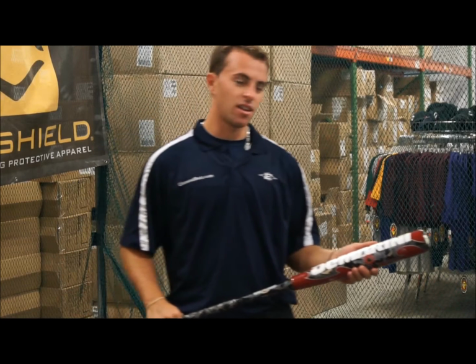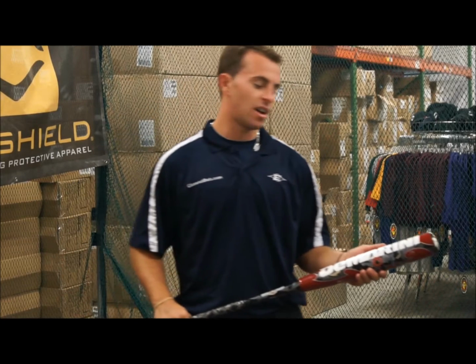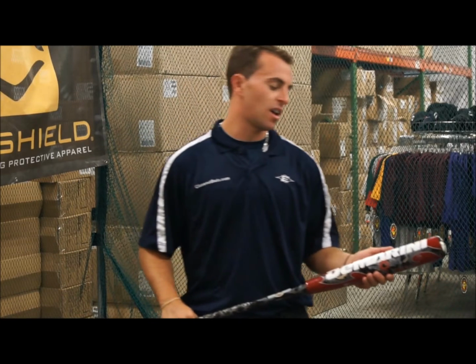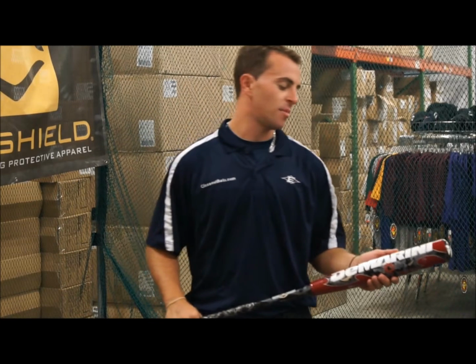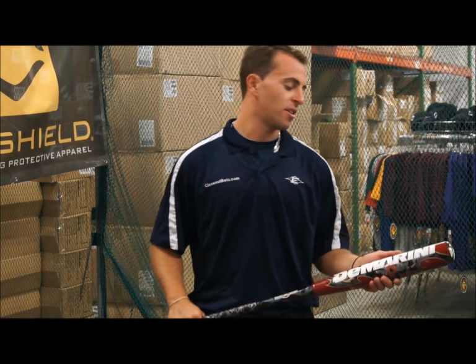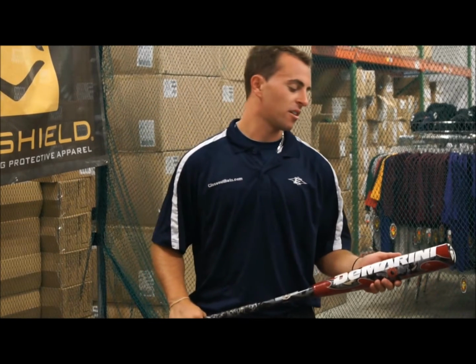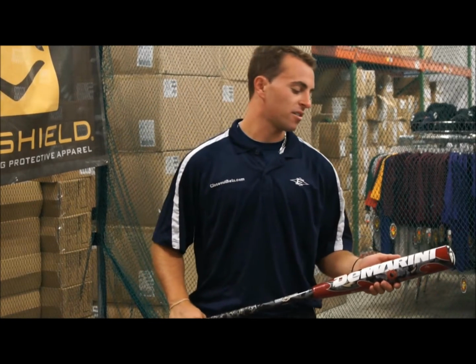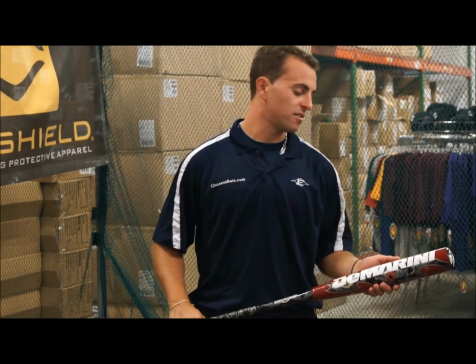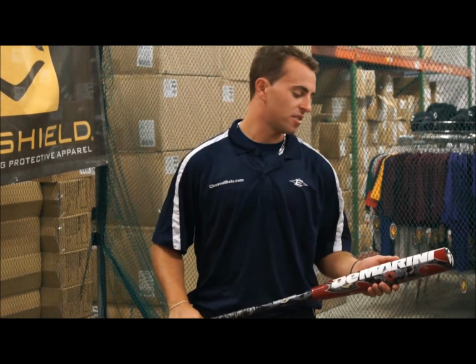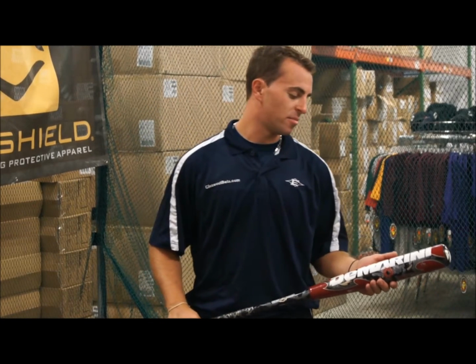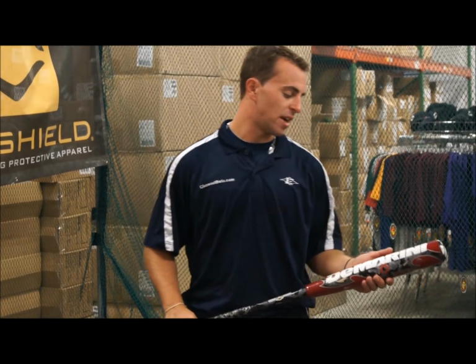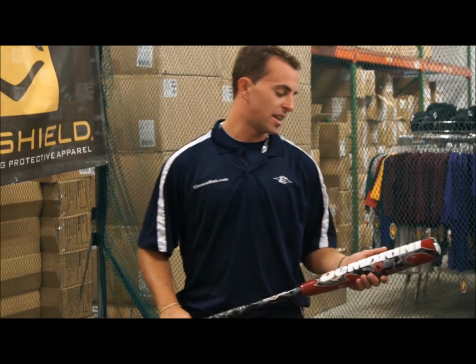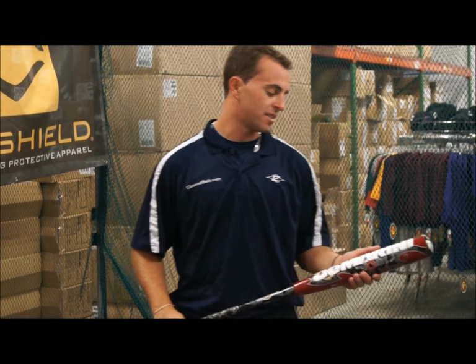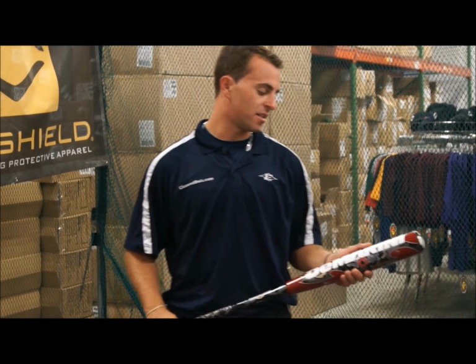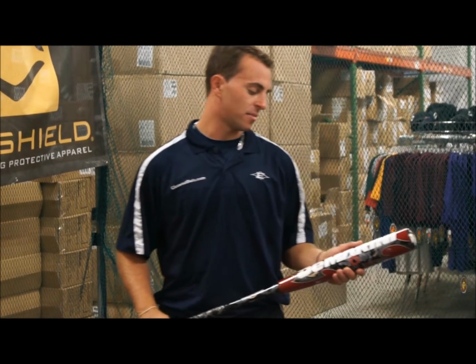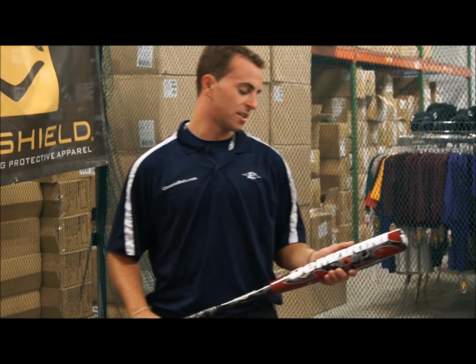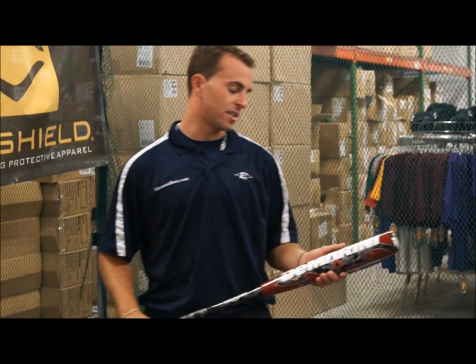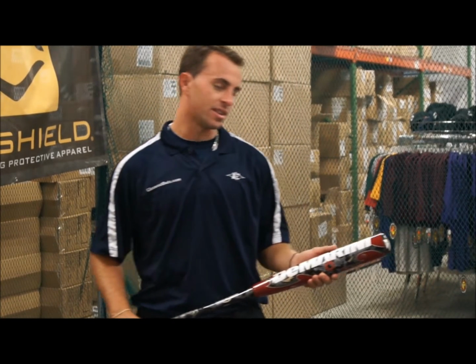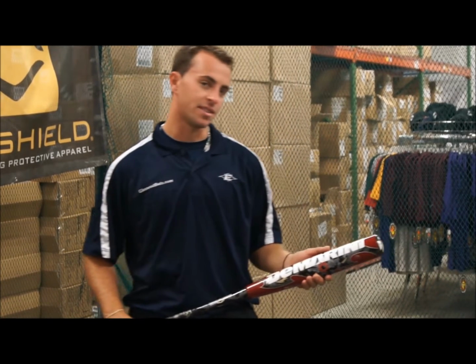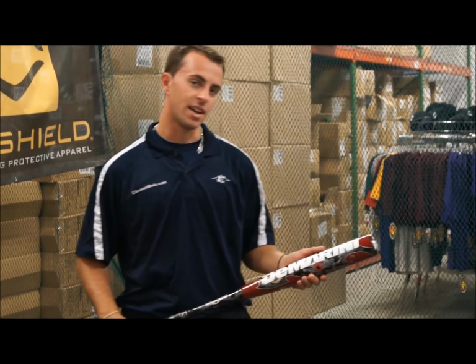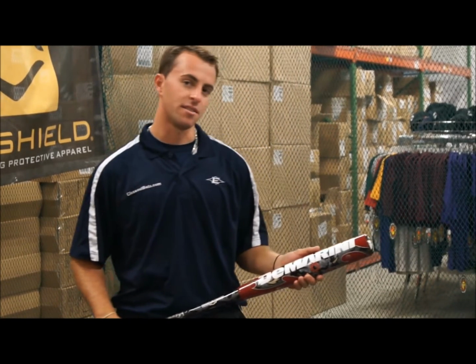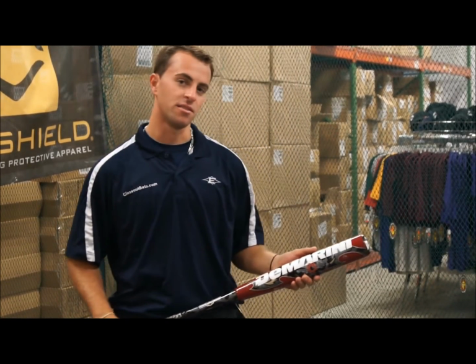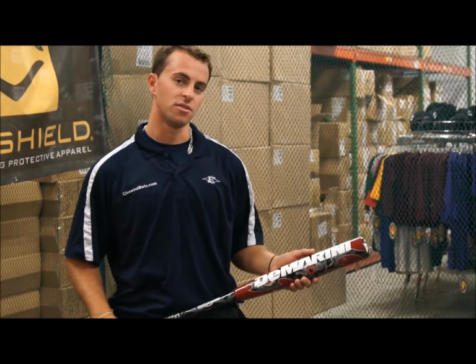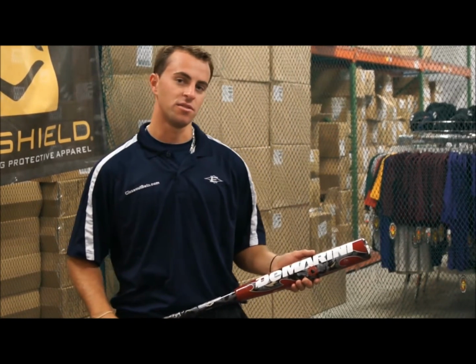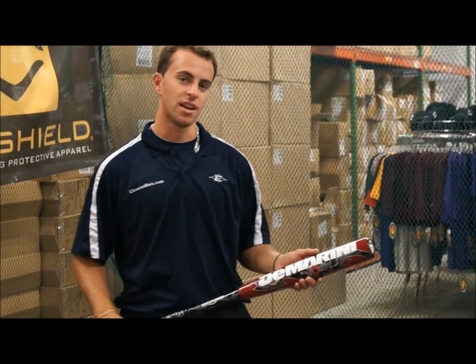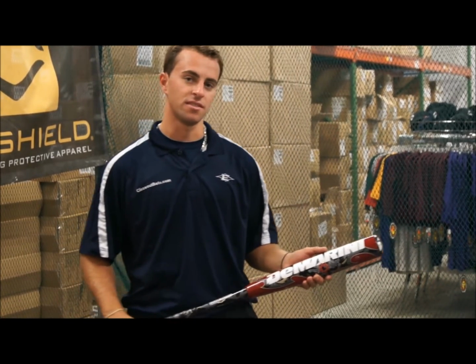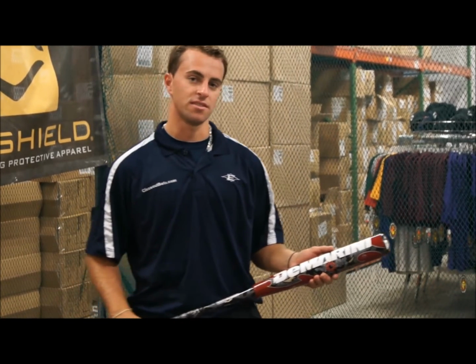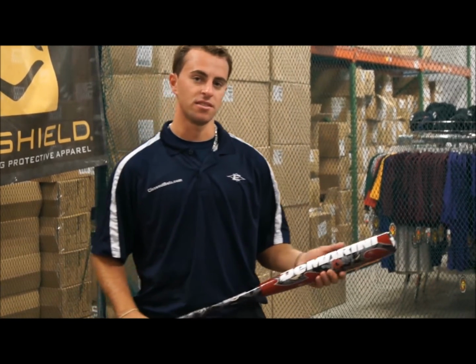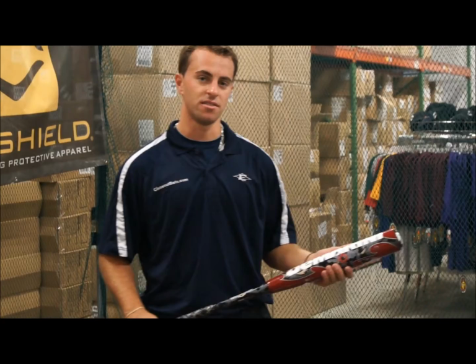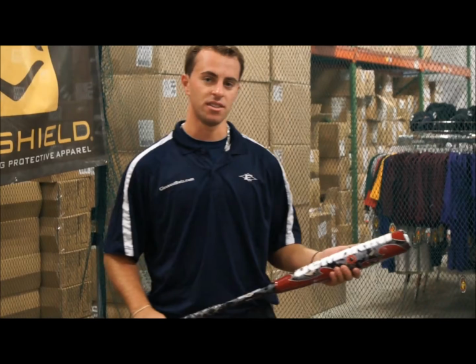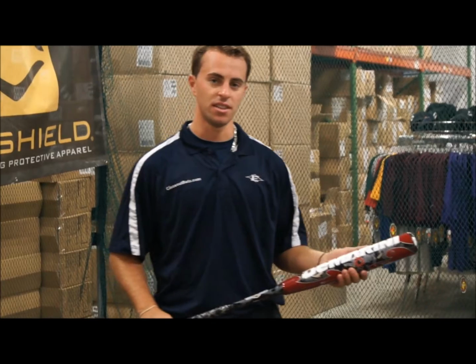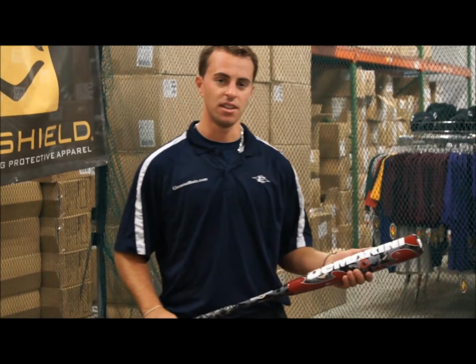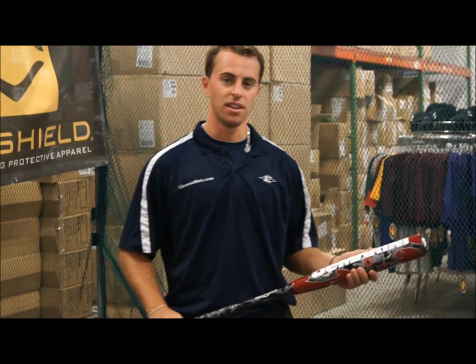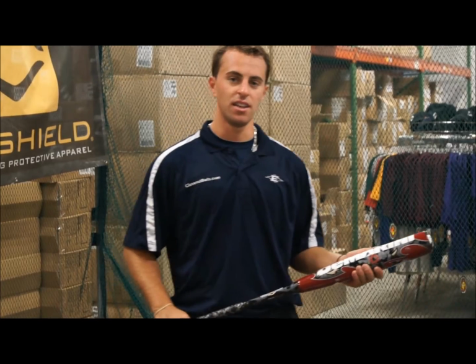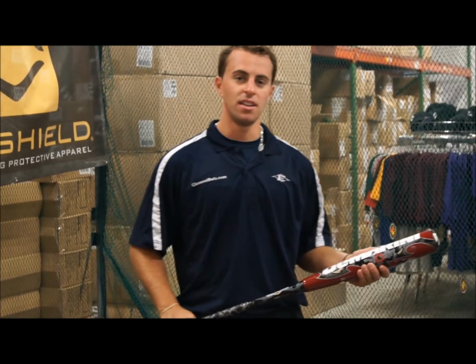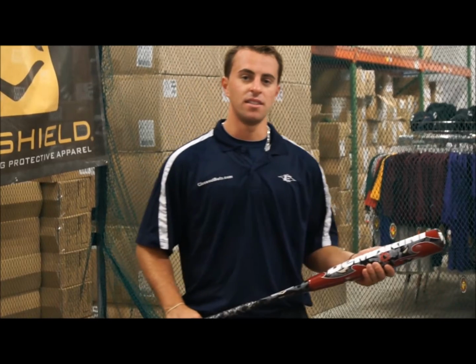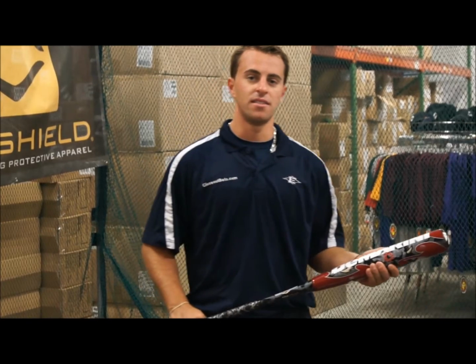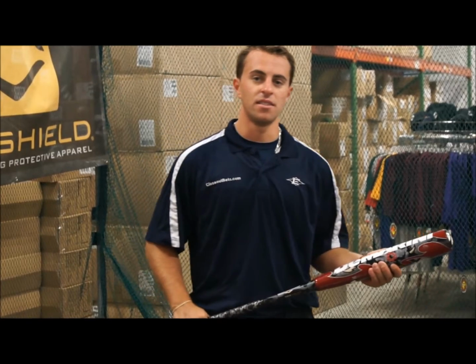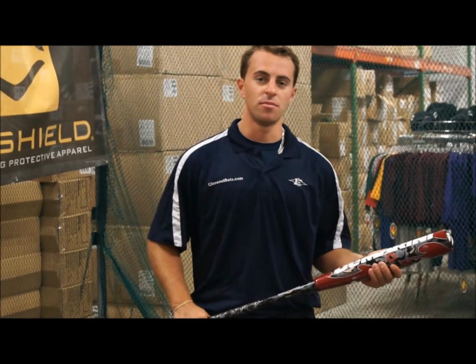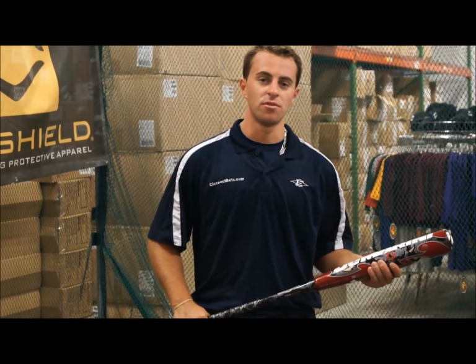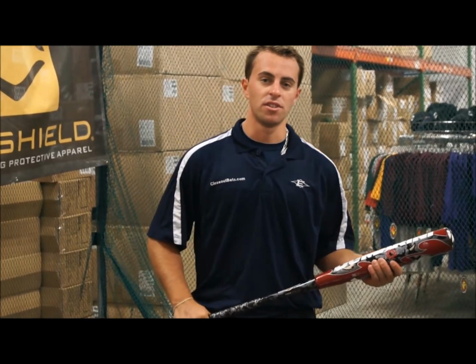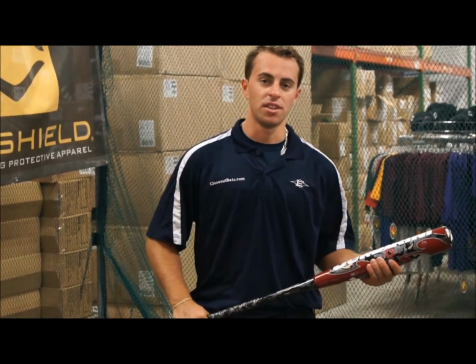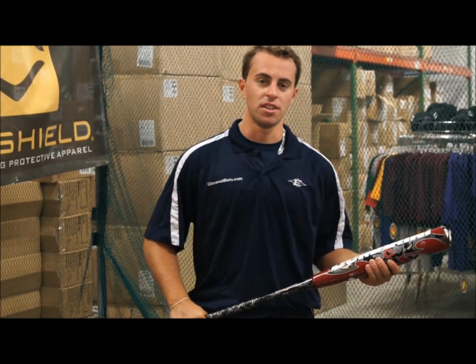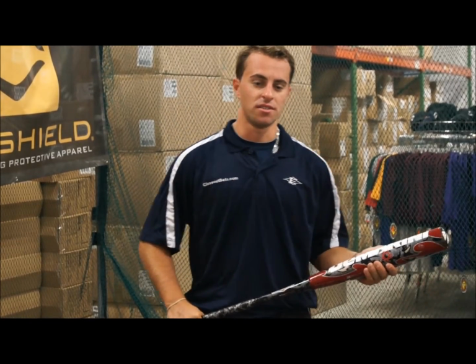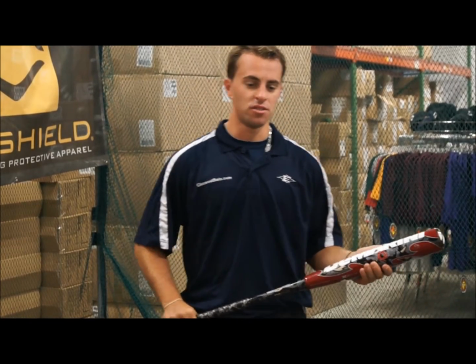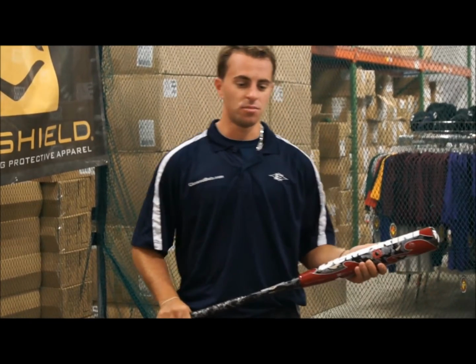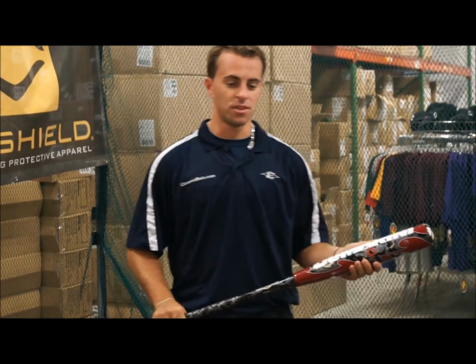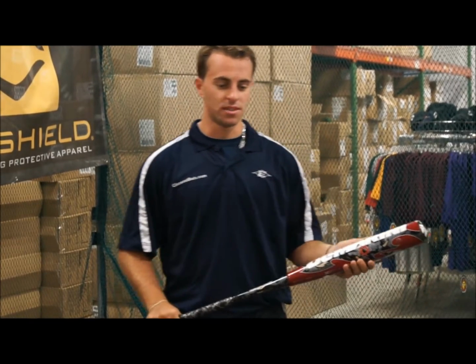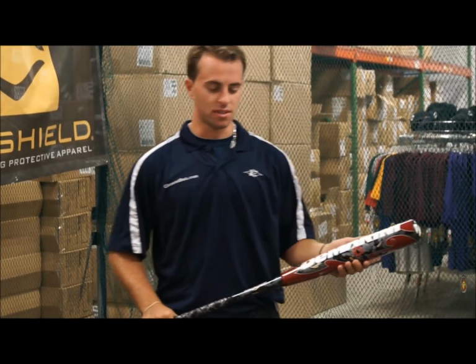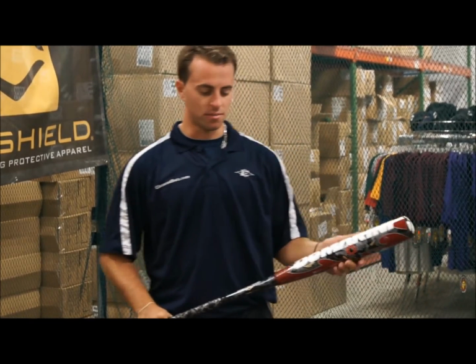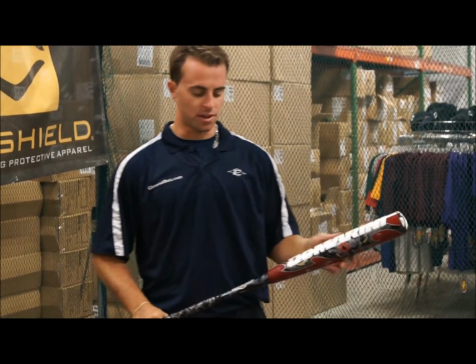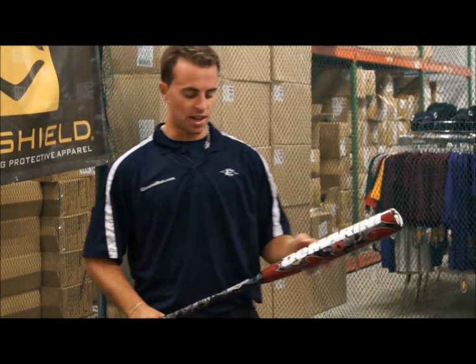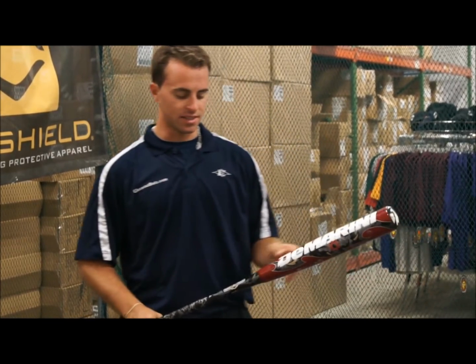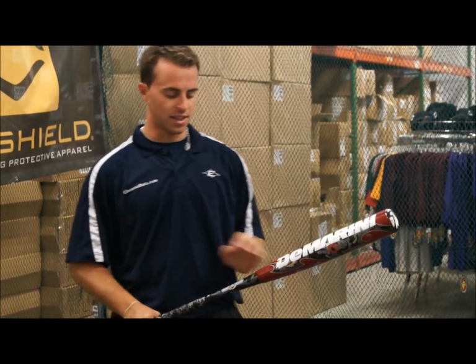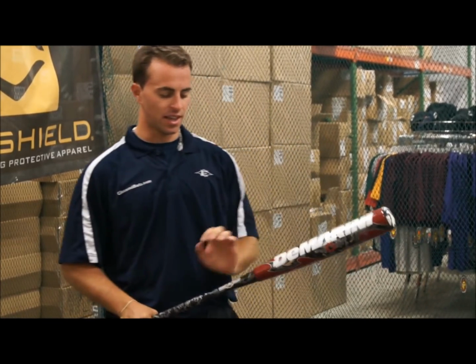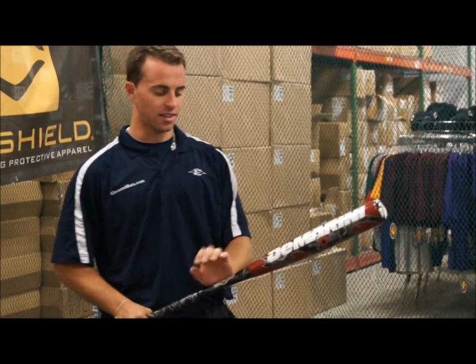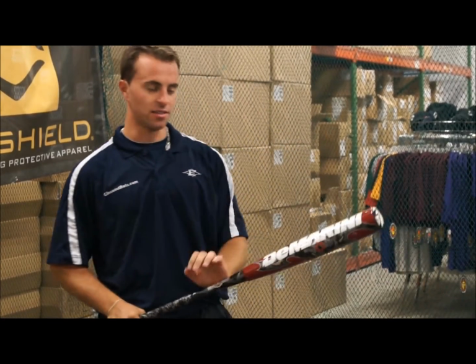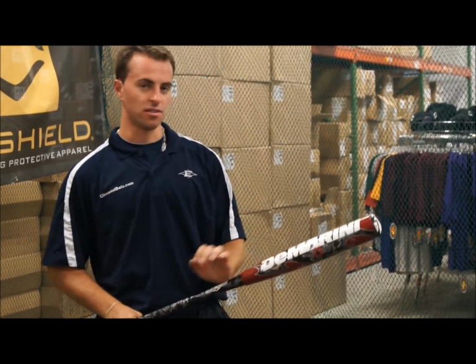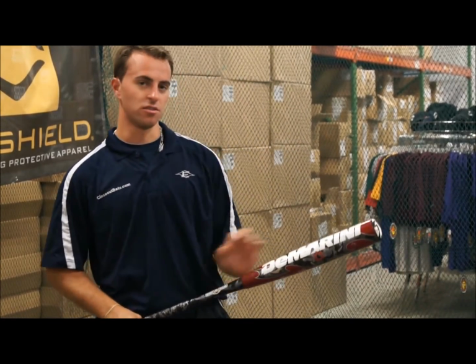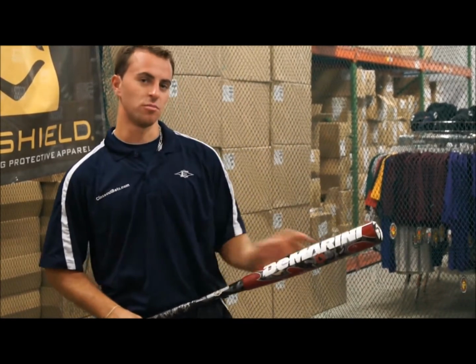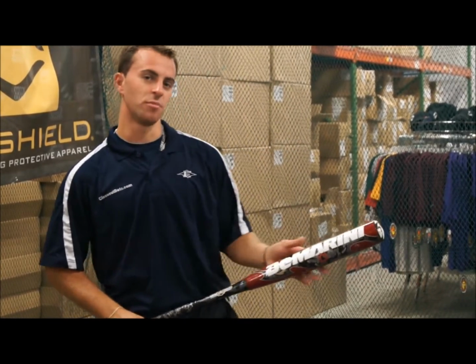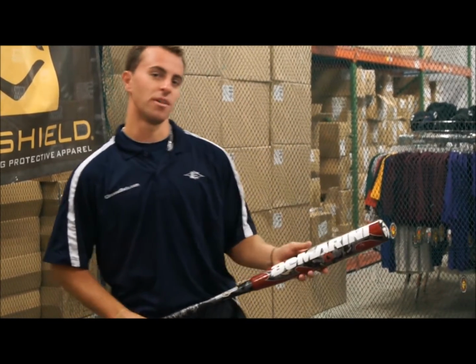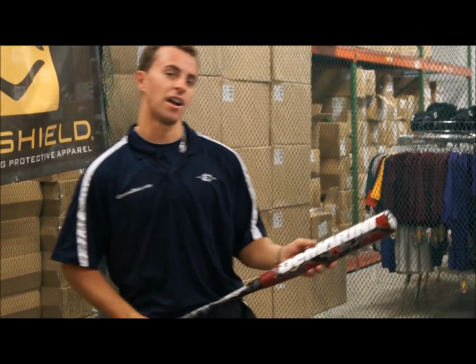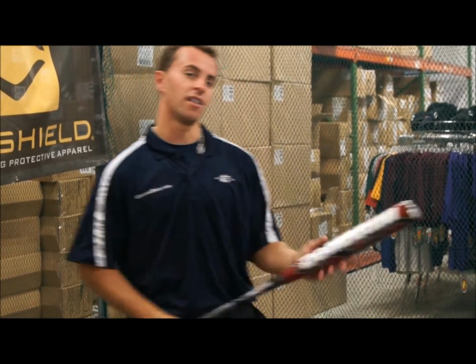Hi, I'm here at CloseOutBat and now we're going to test out the 2013 DeMarini two-piece composite handle aluminum barrel.